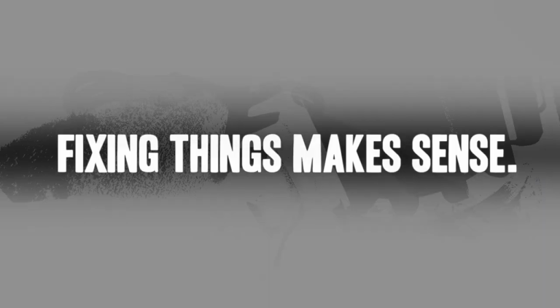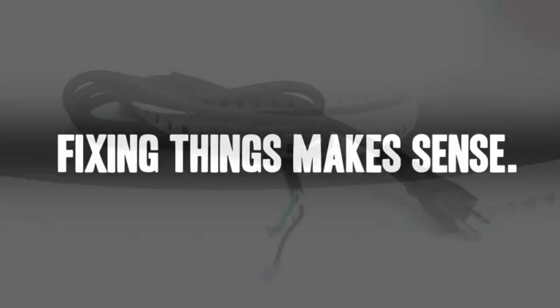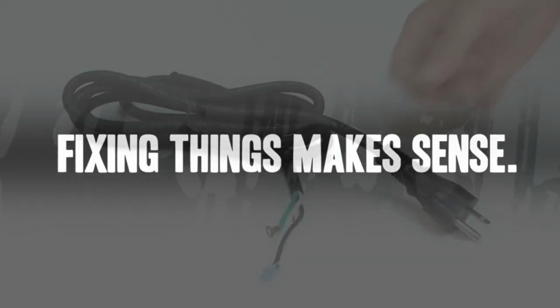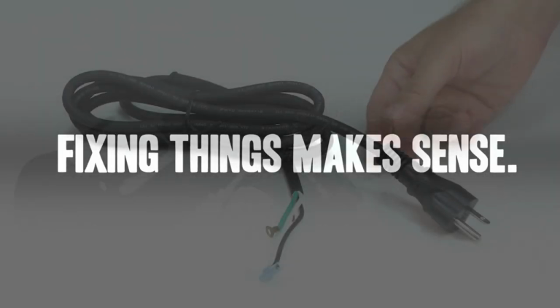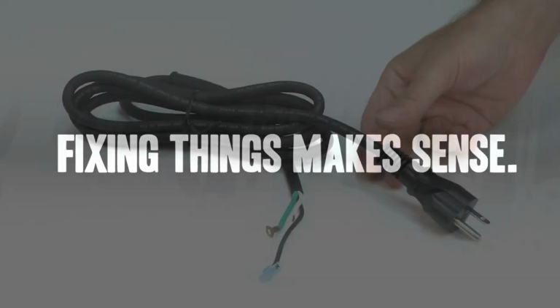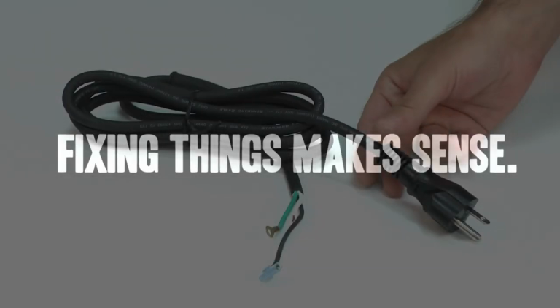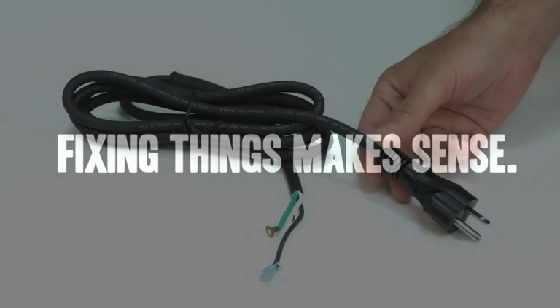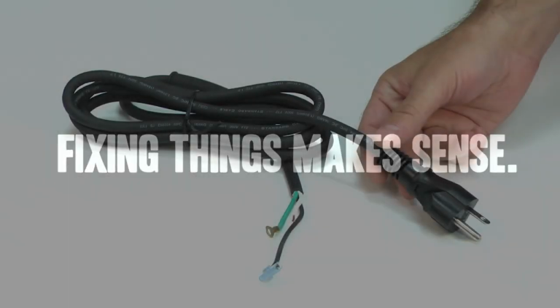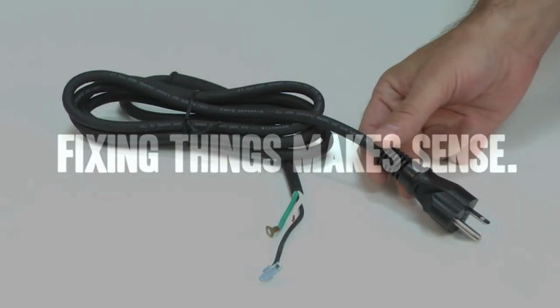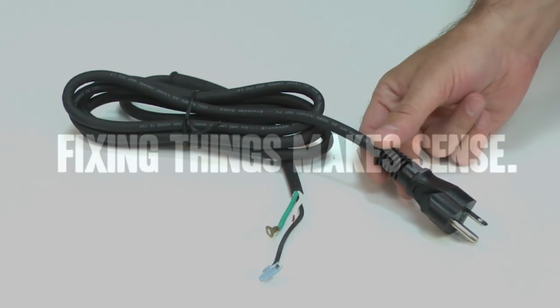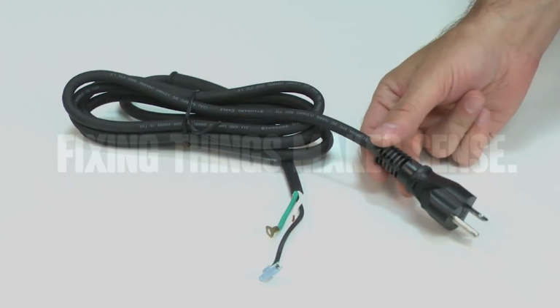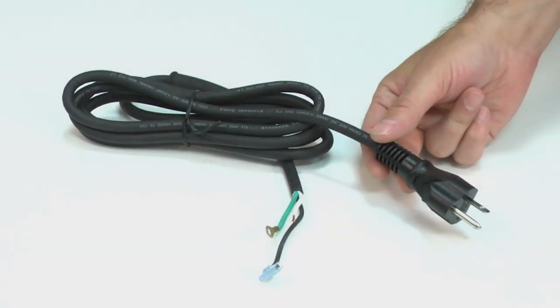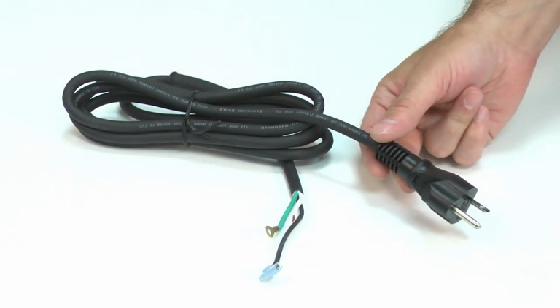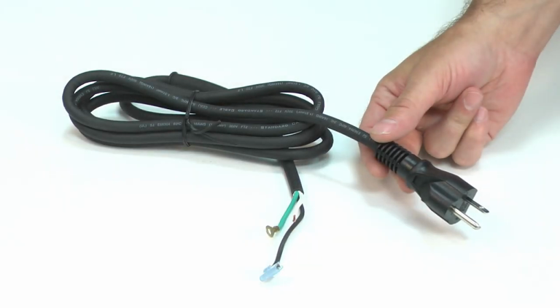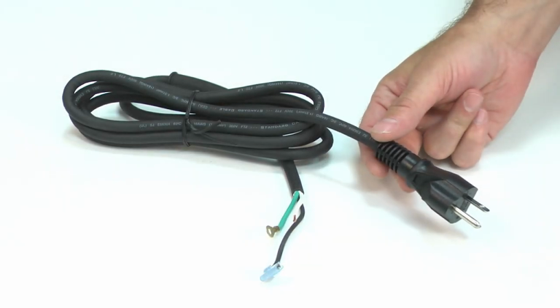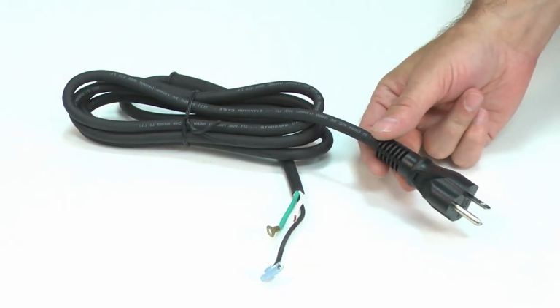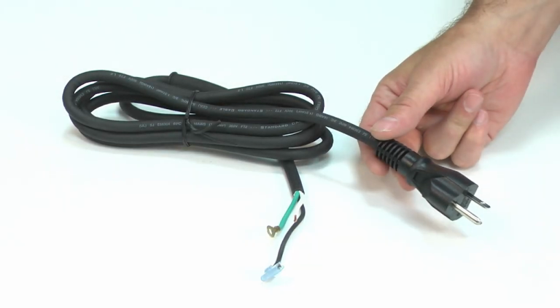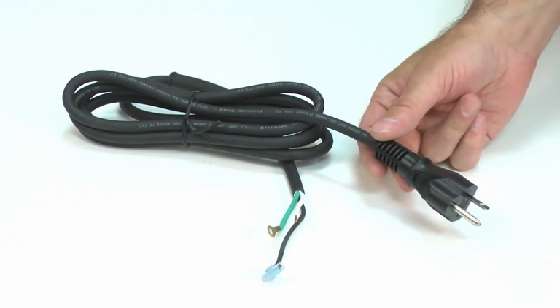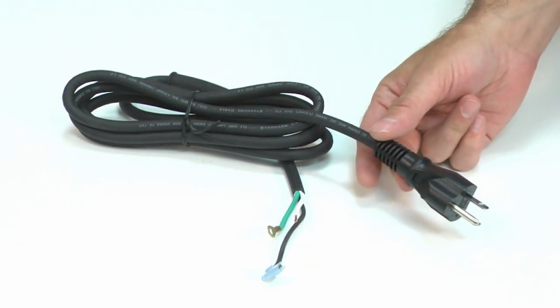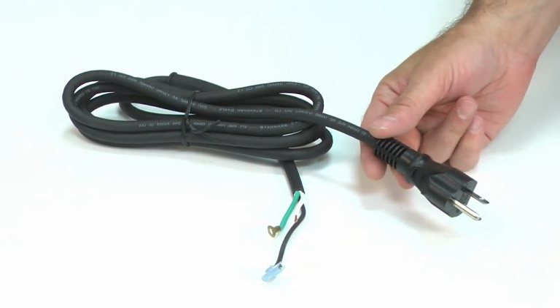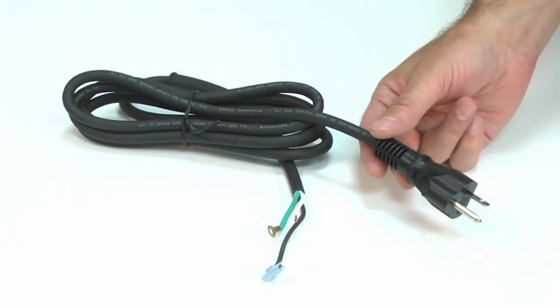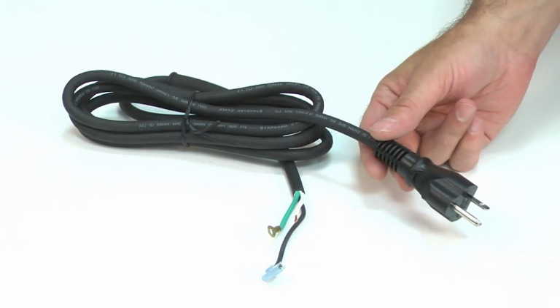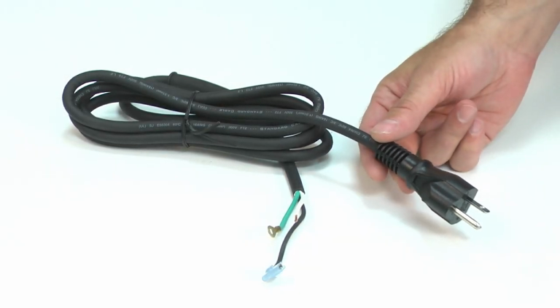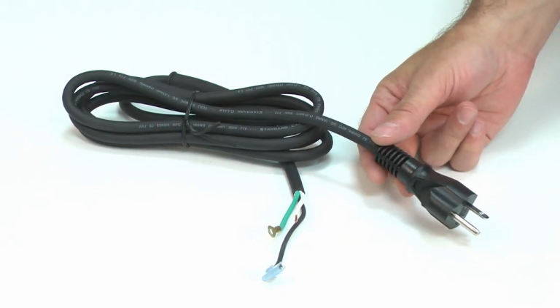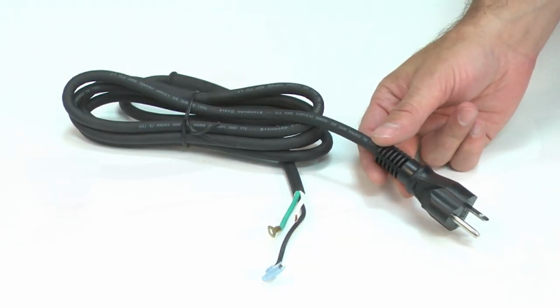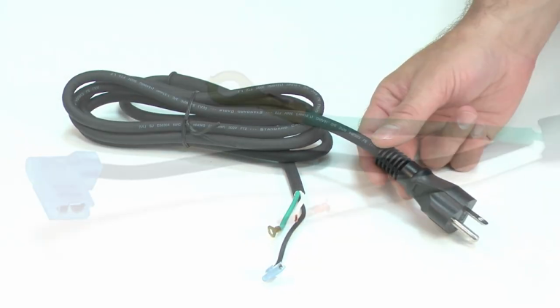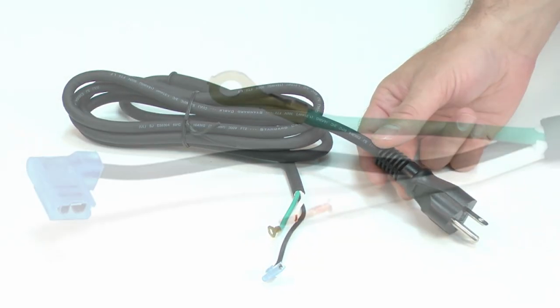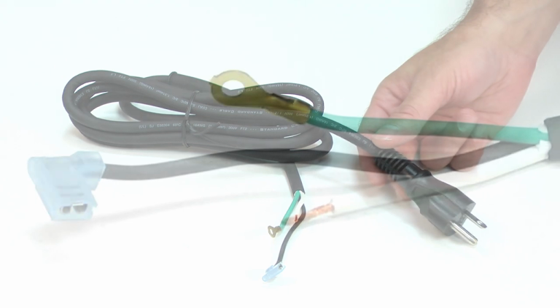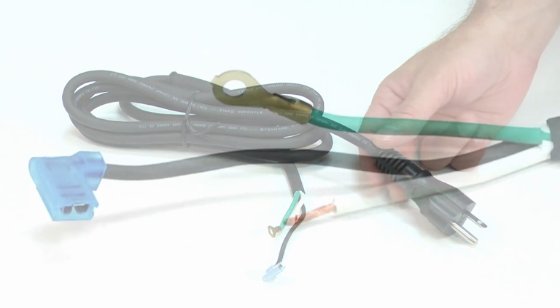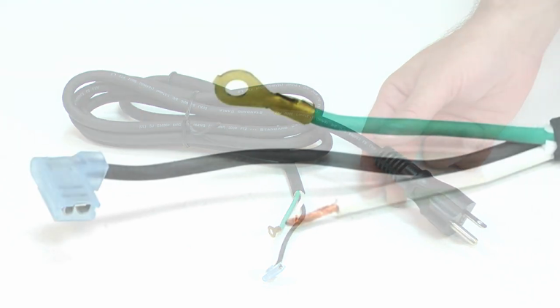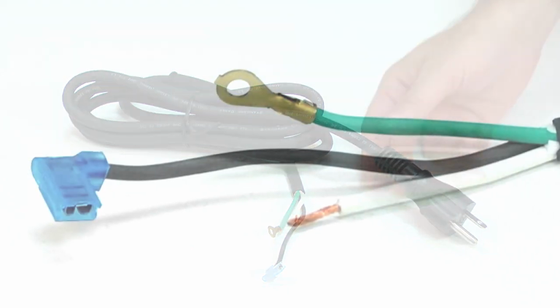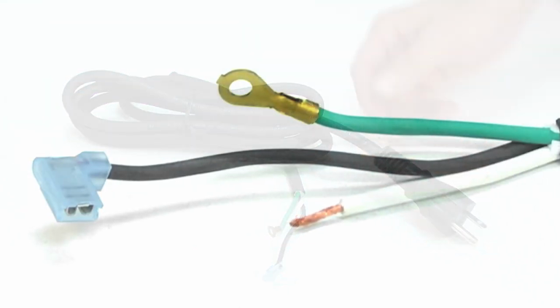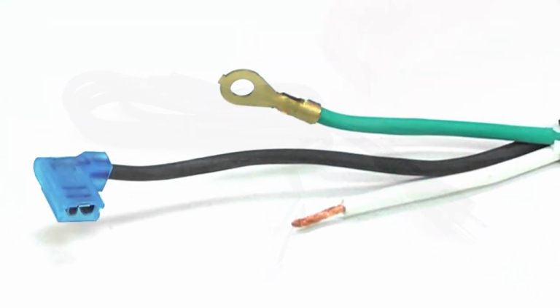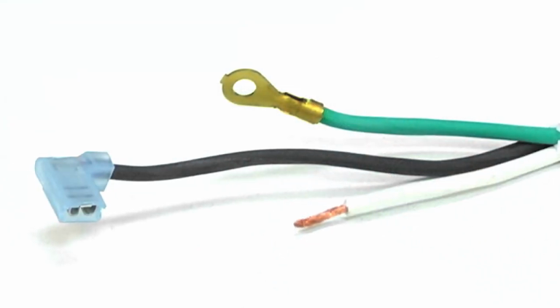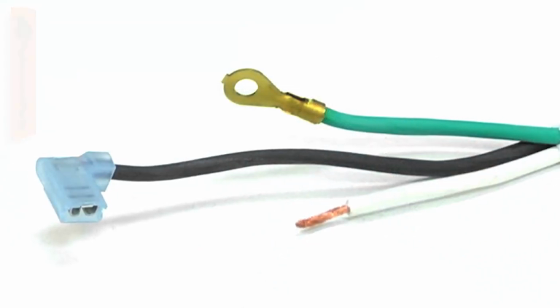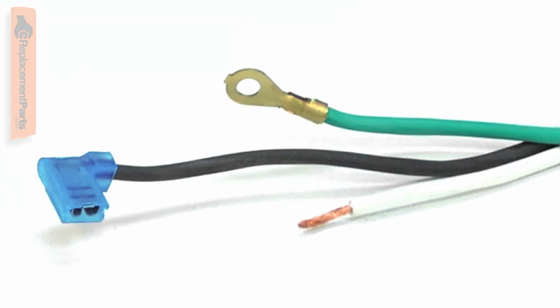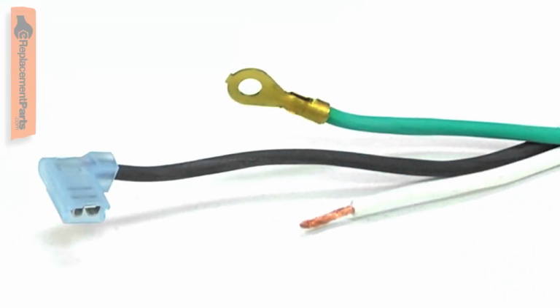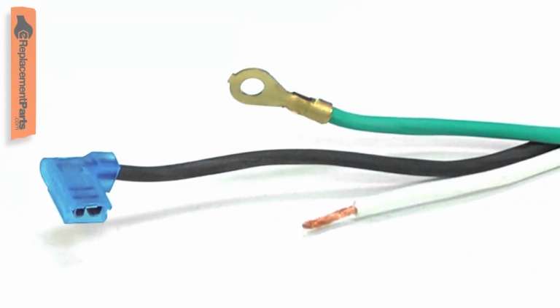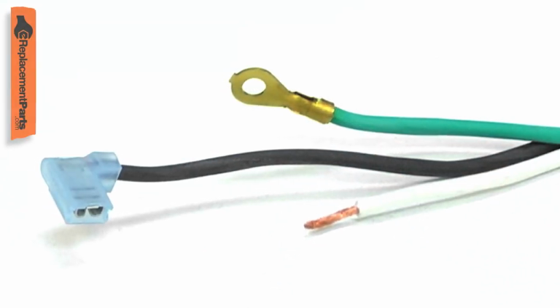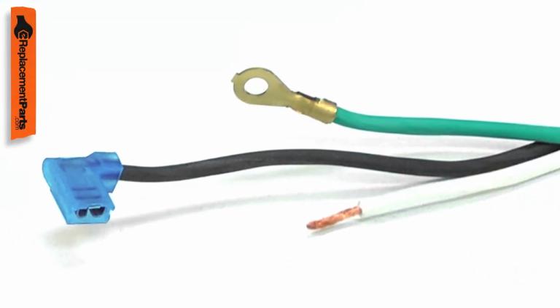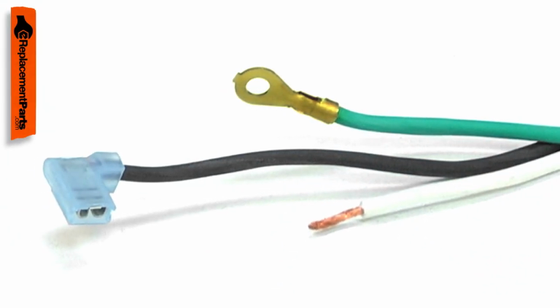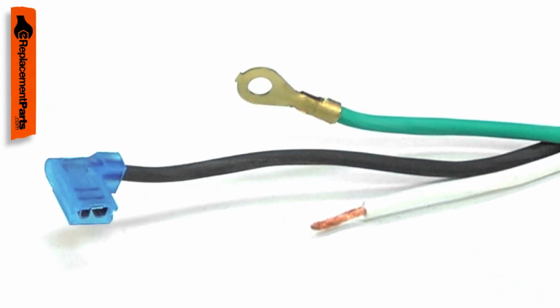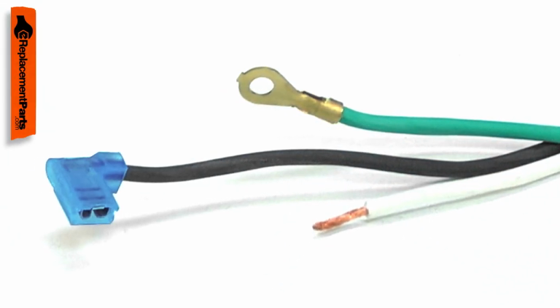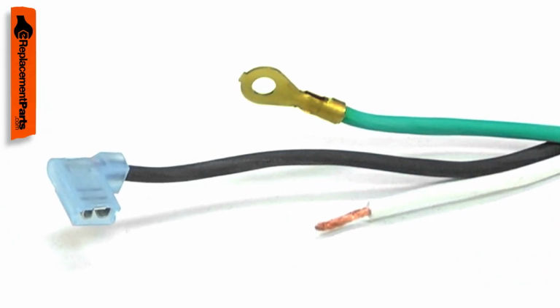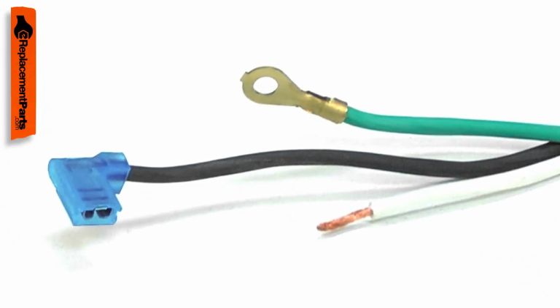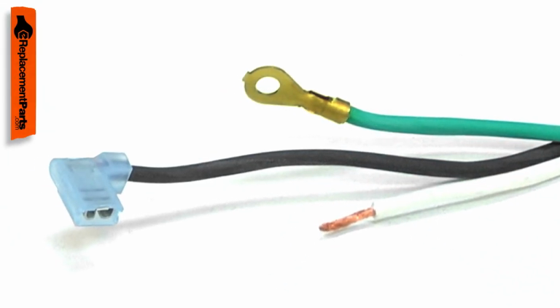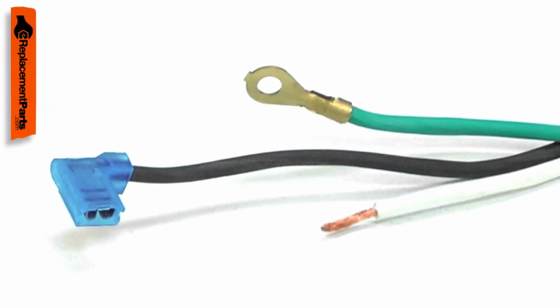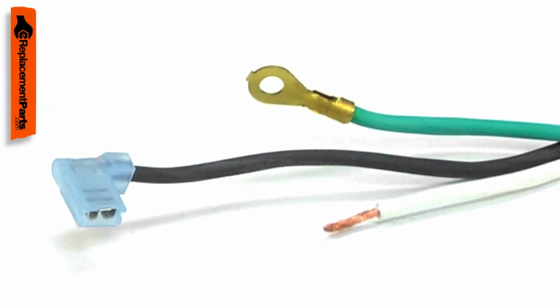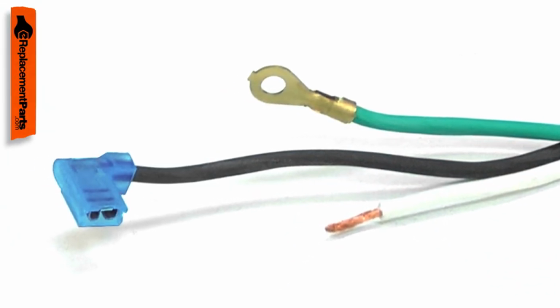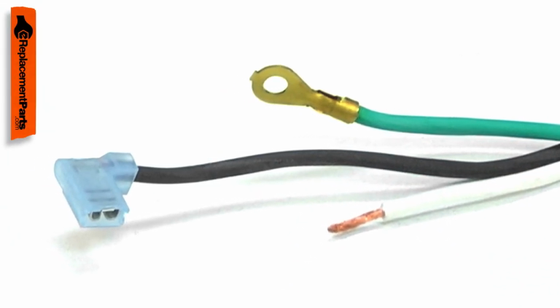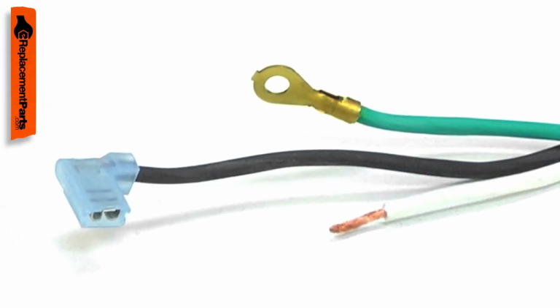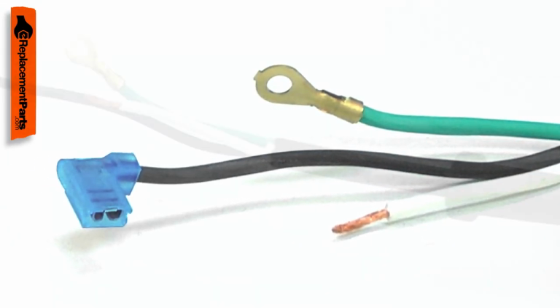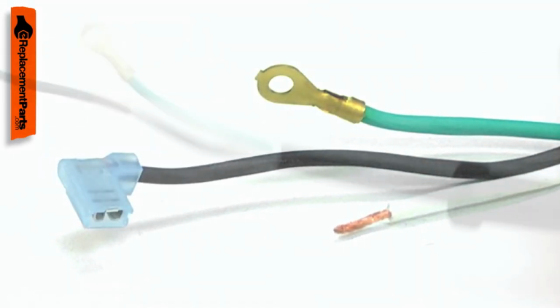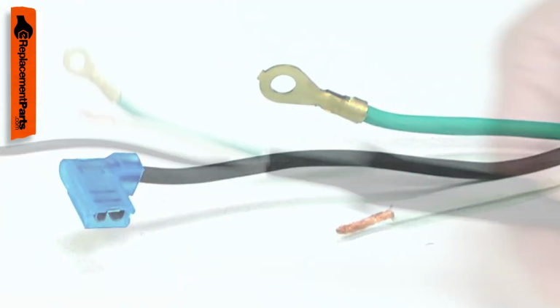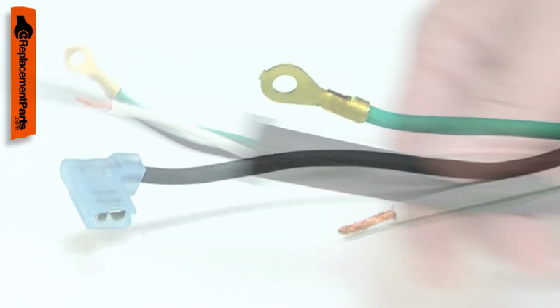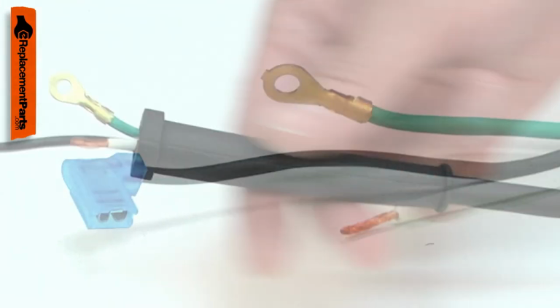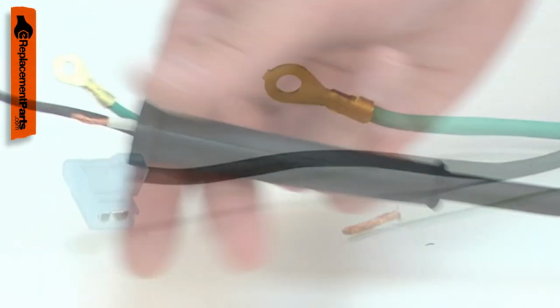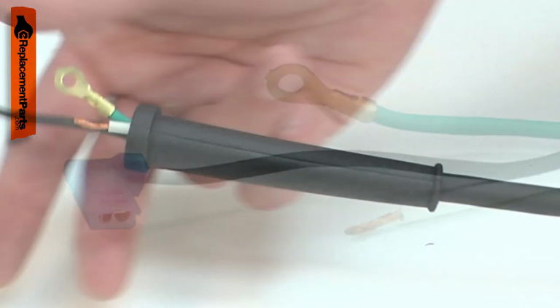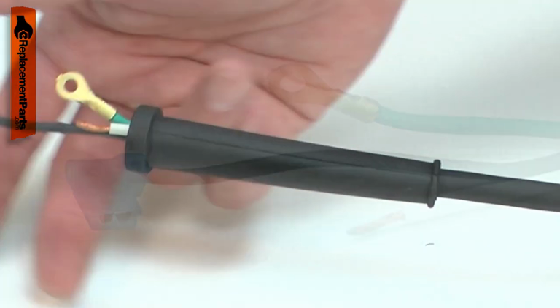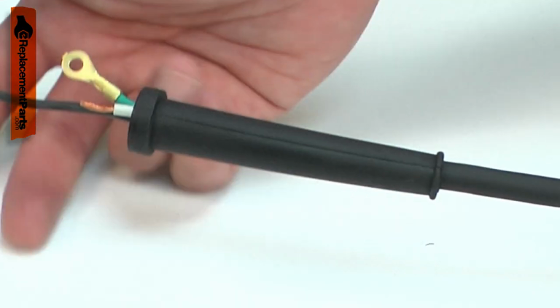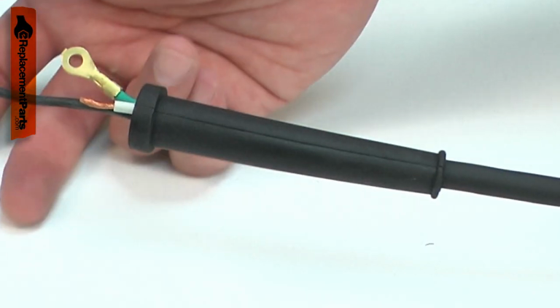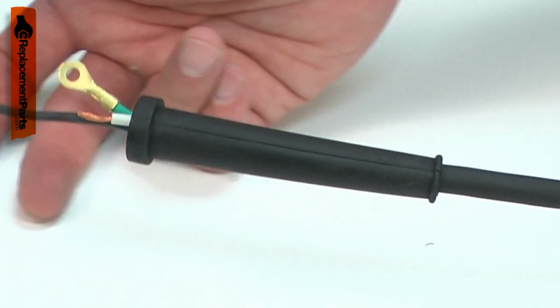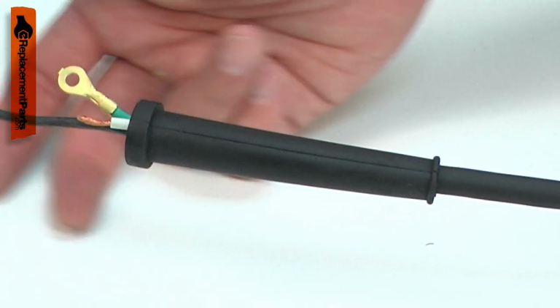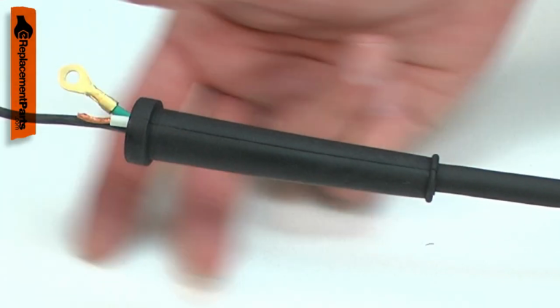The cord is a three-wire 16-gauge cord. It includes the necessary connectors already attached and a new strain reliever.